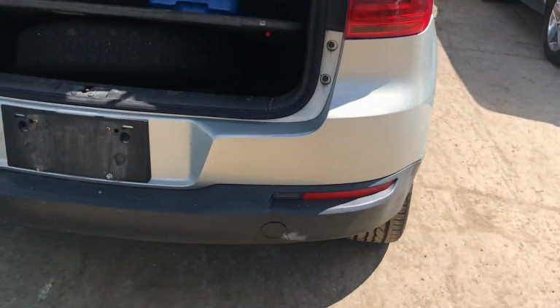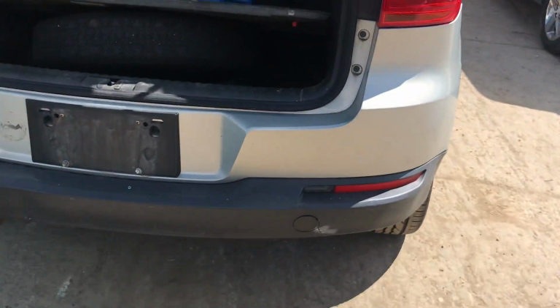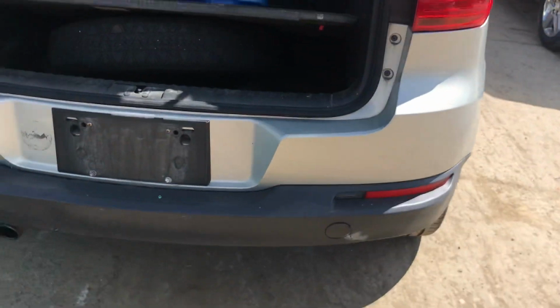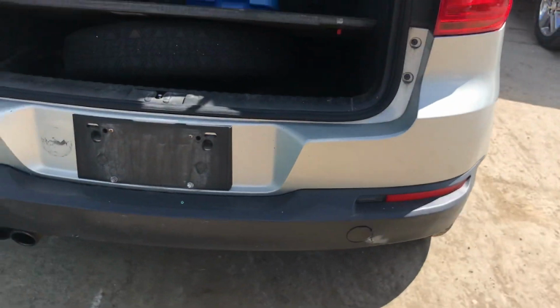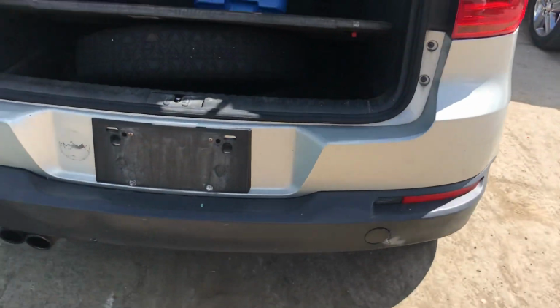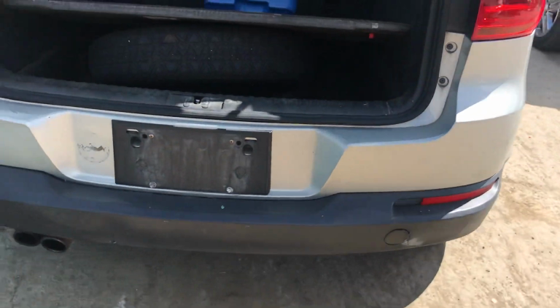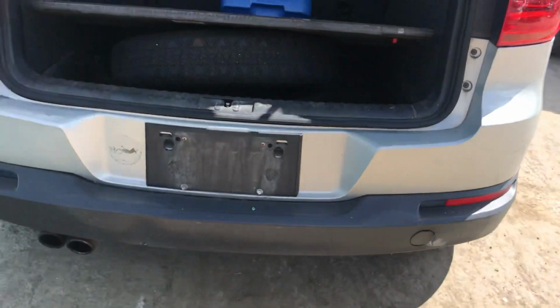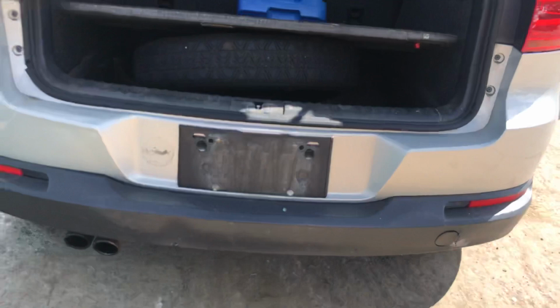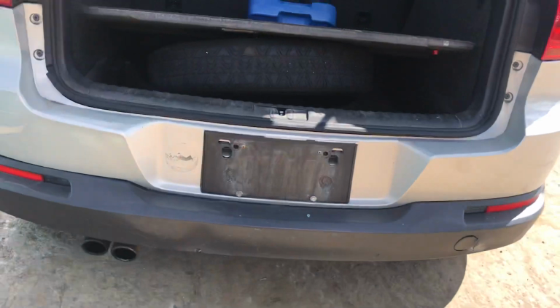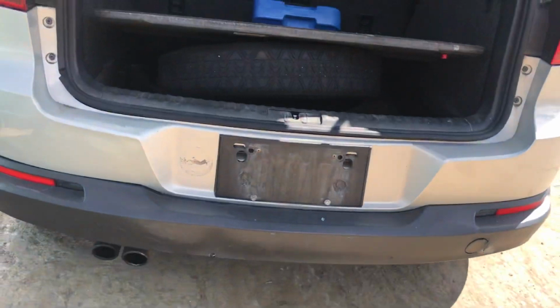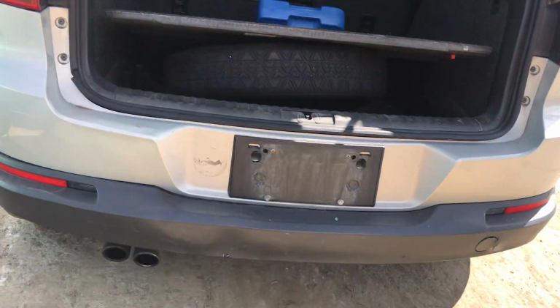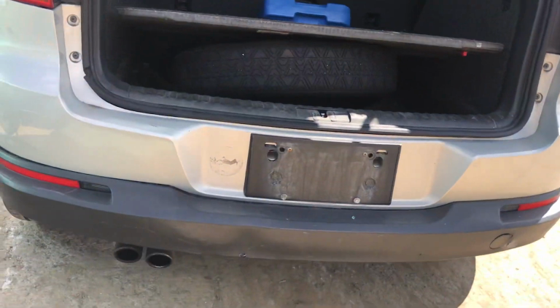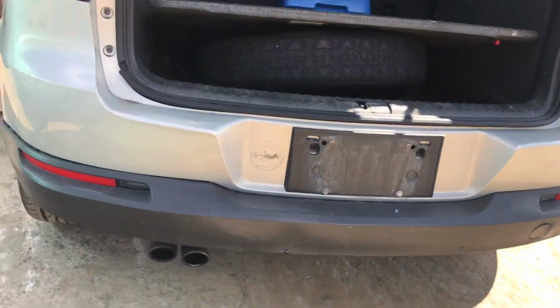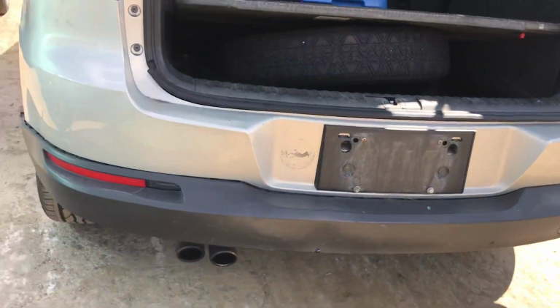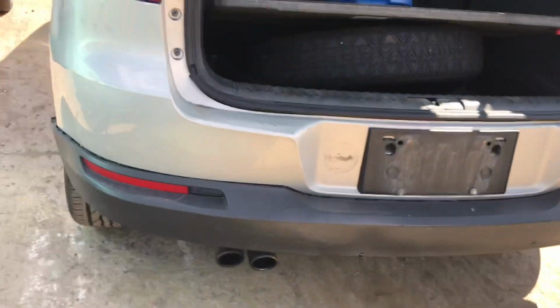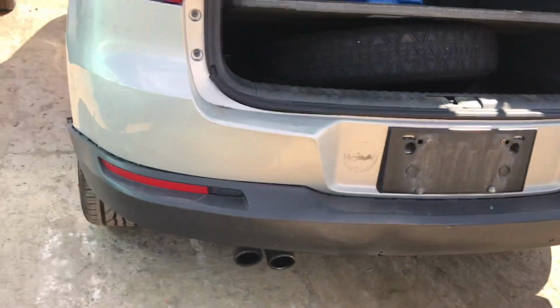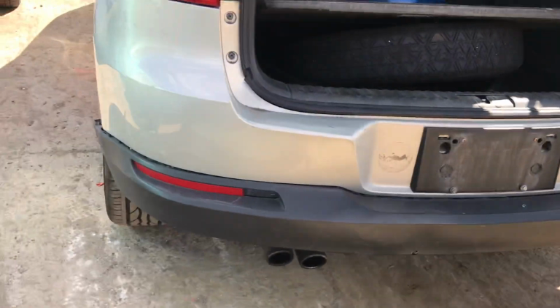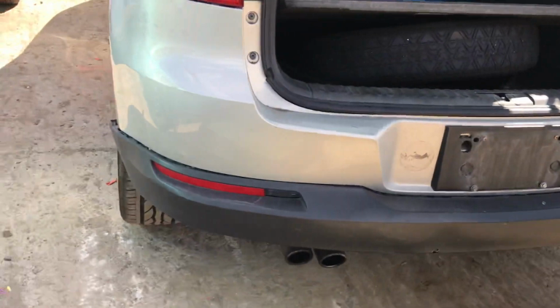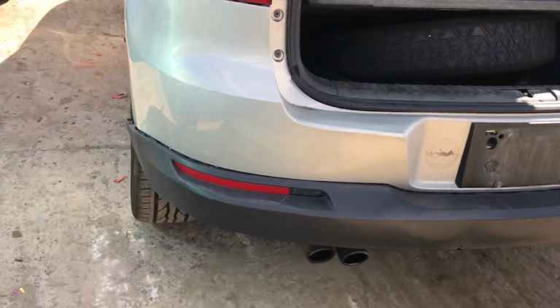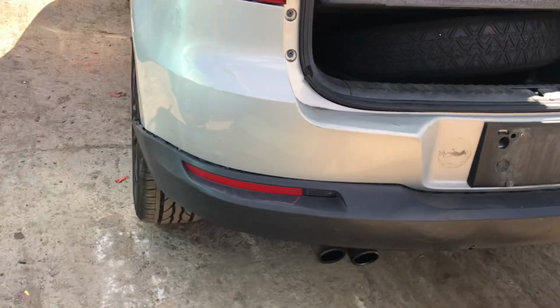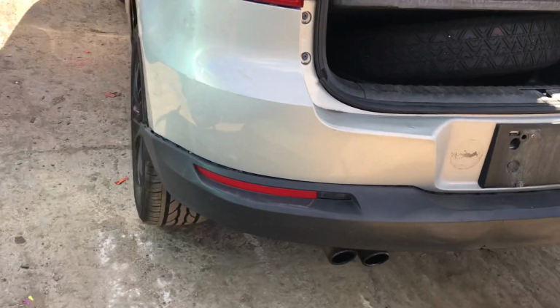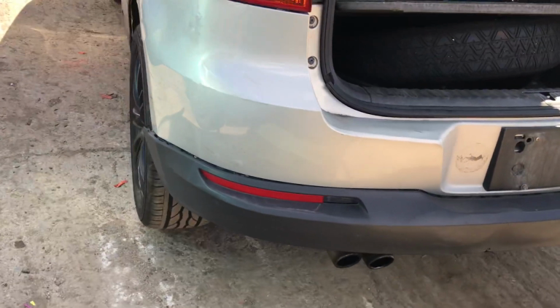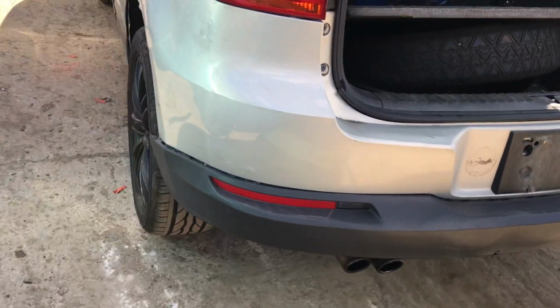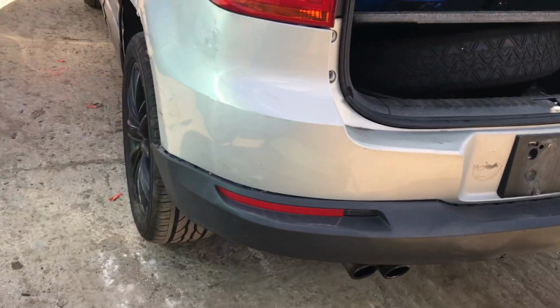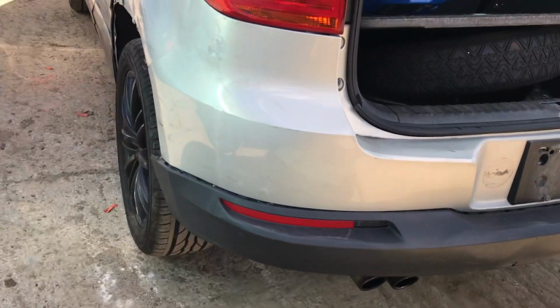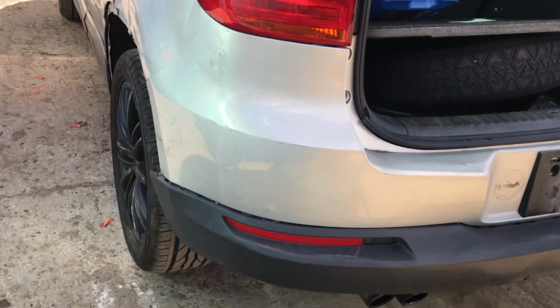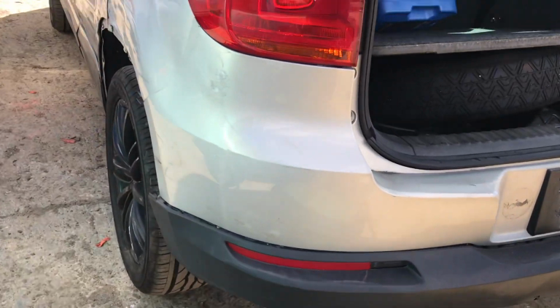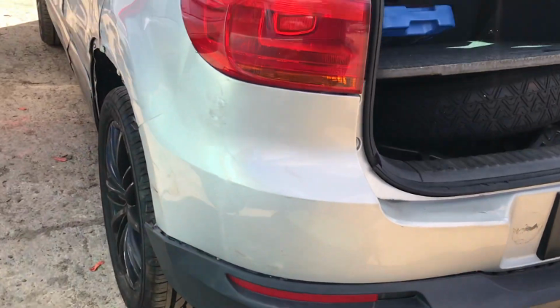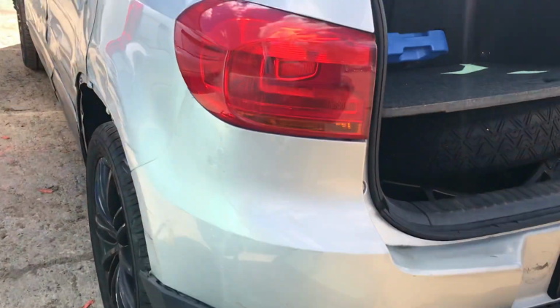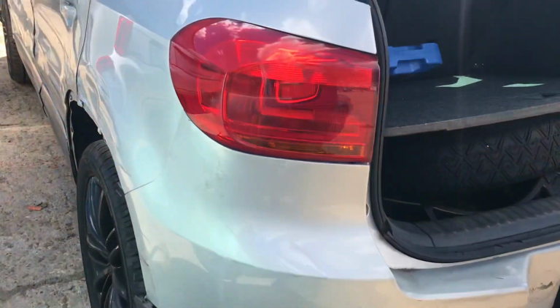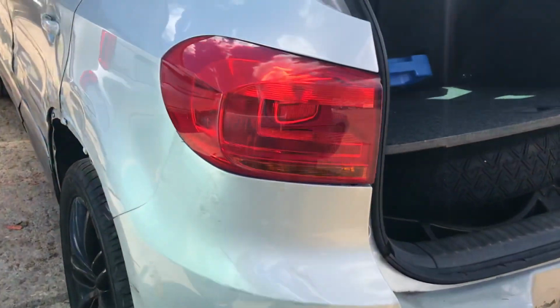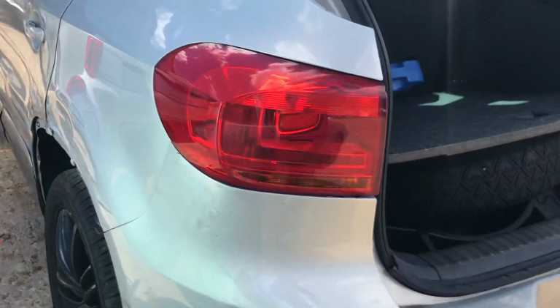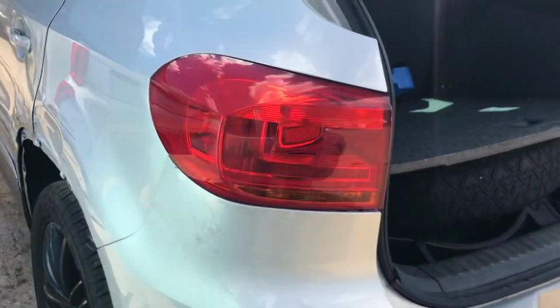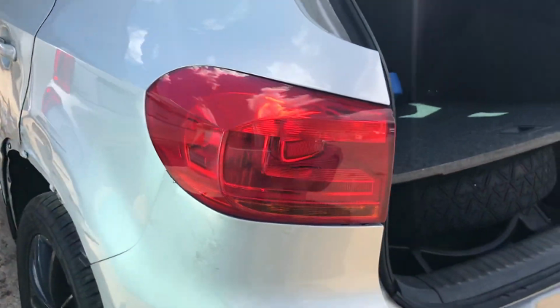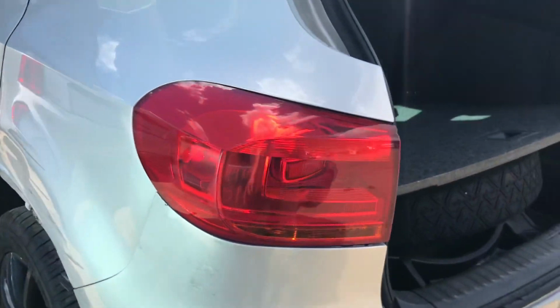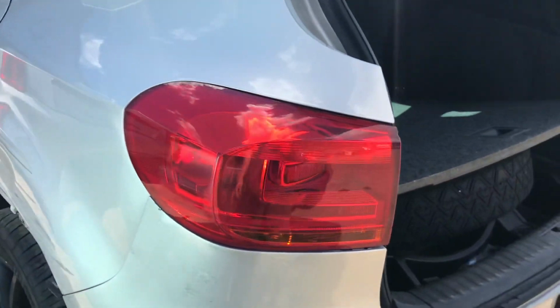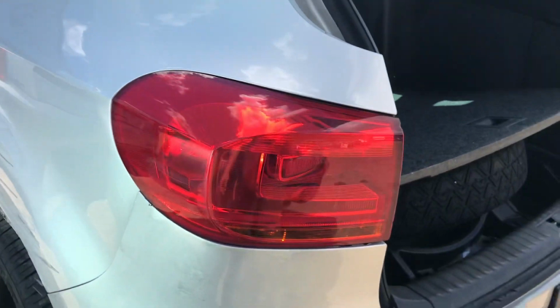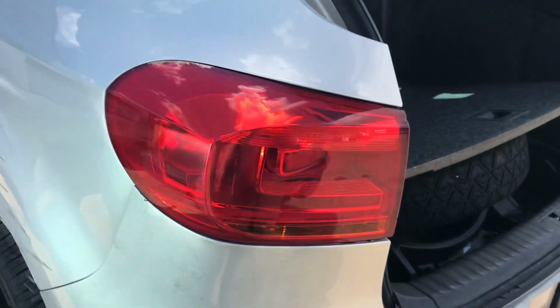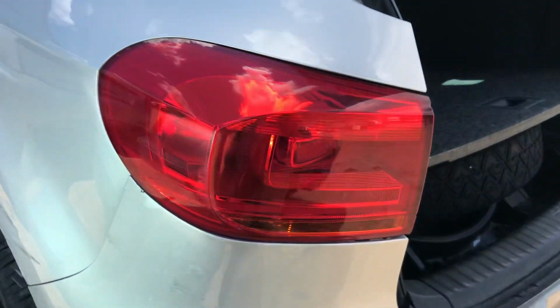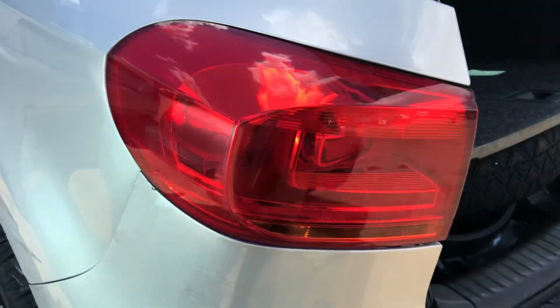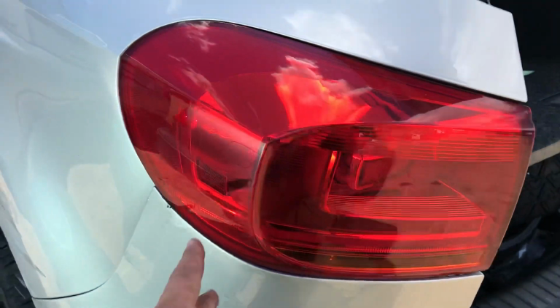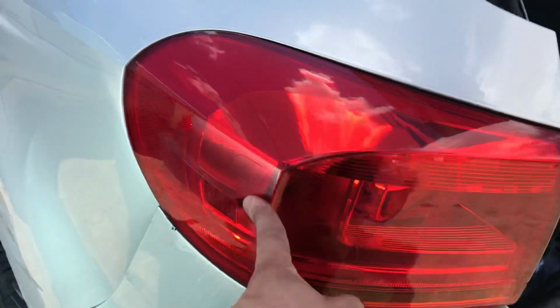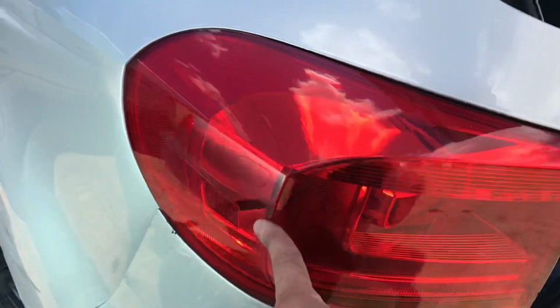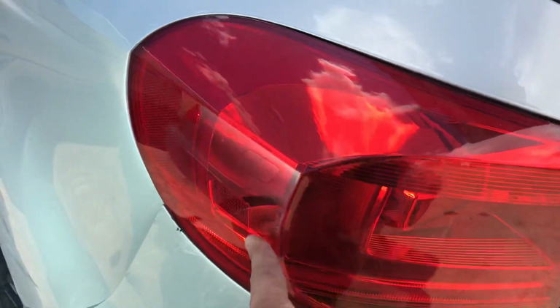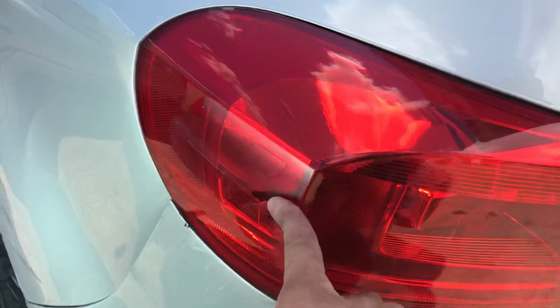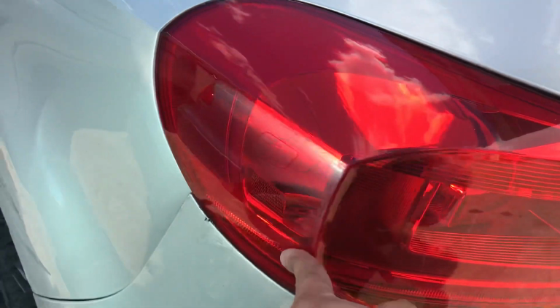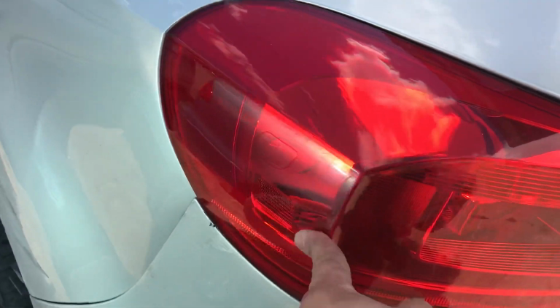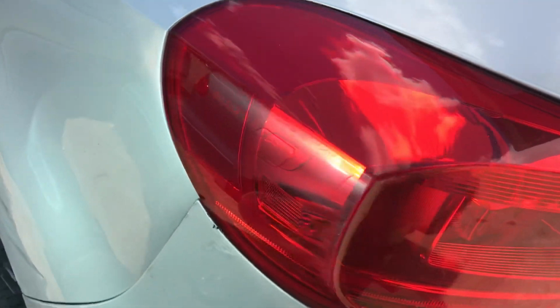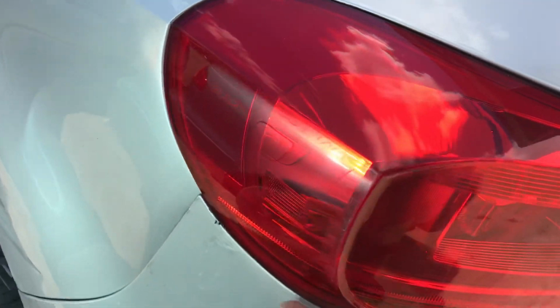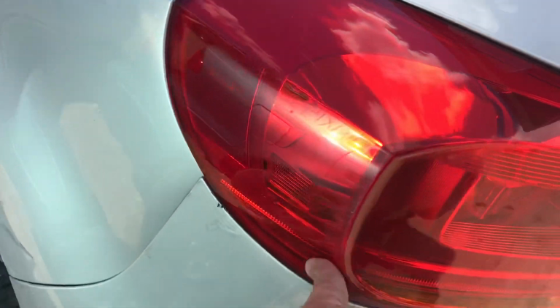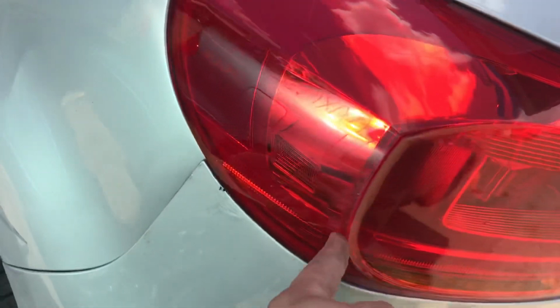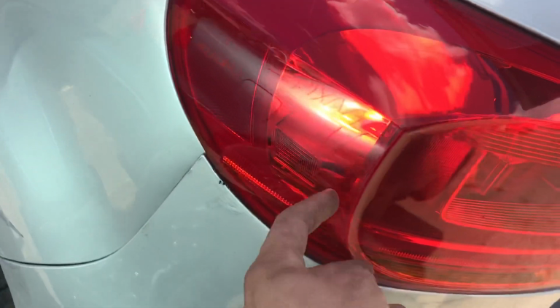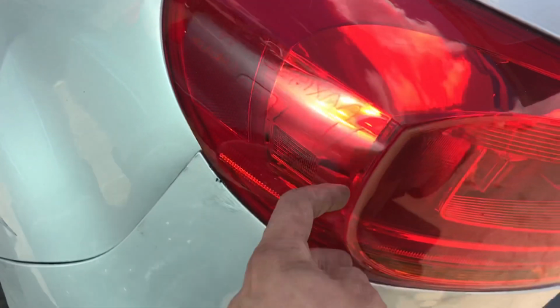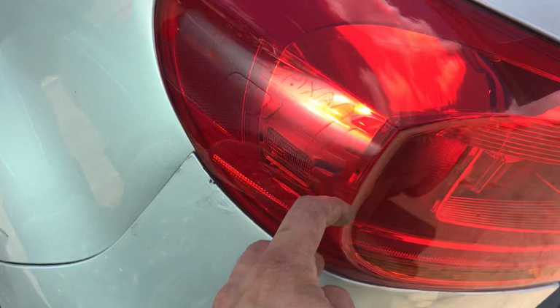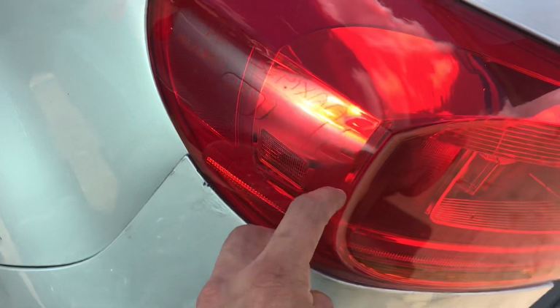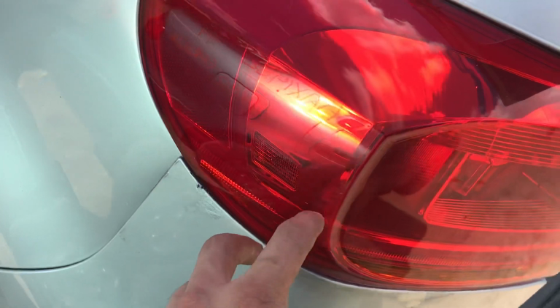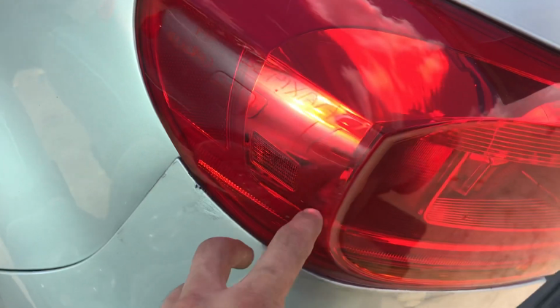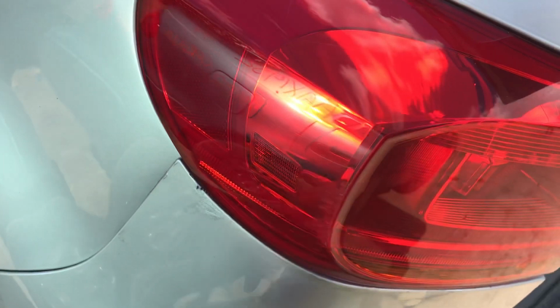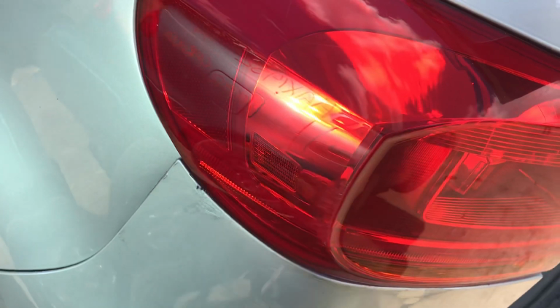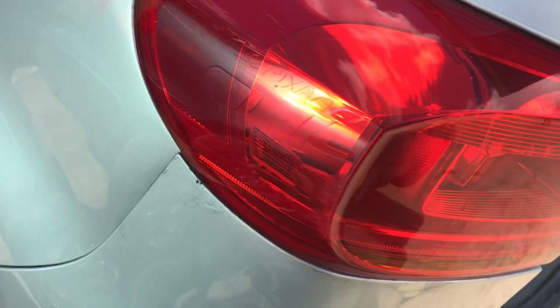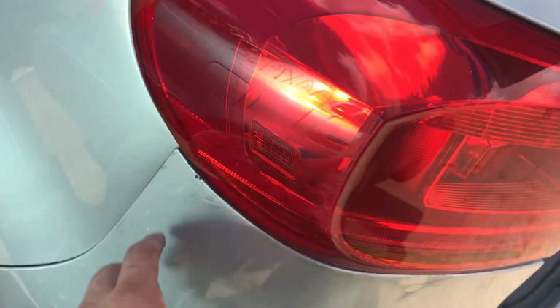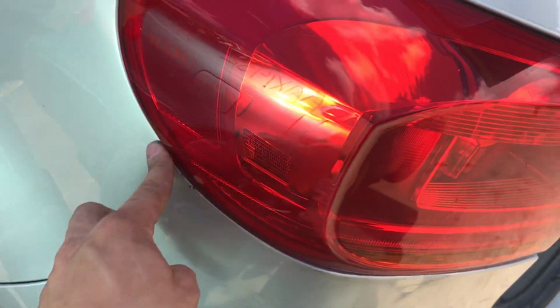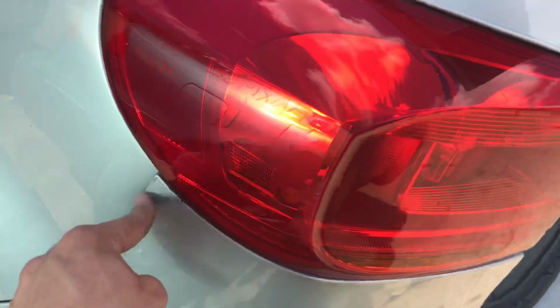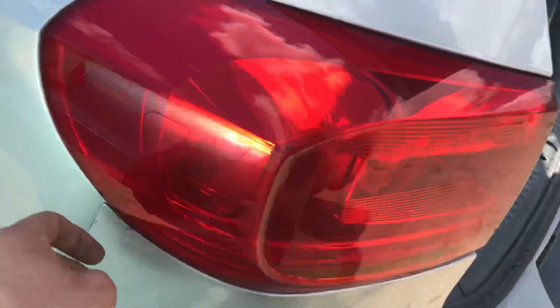This tail light has a little scratch, but other than that it's fine.